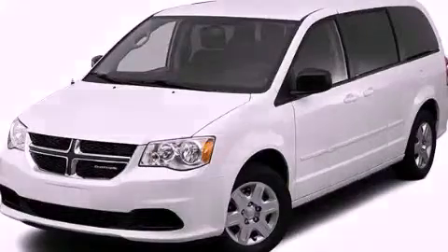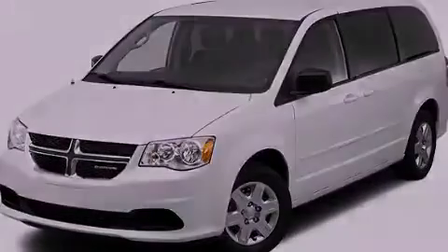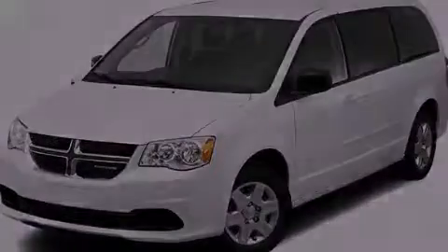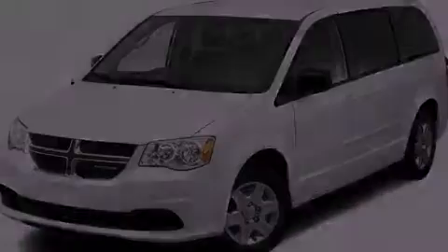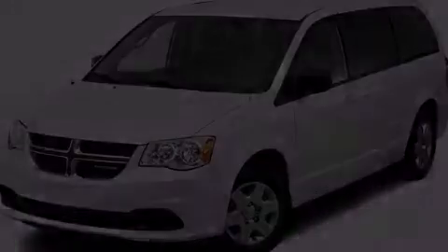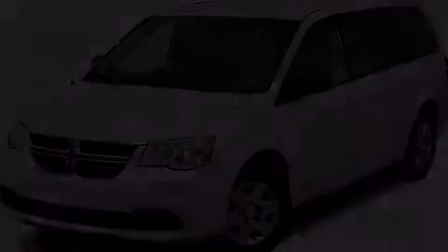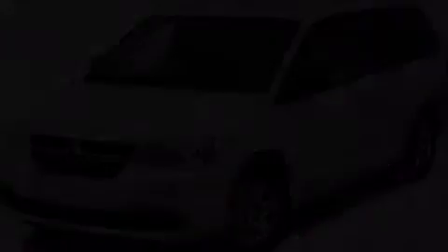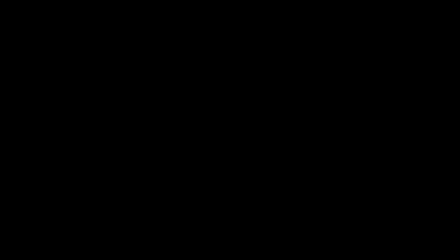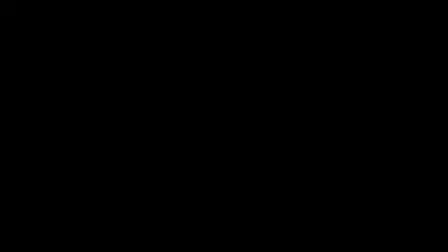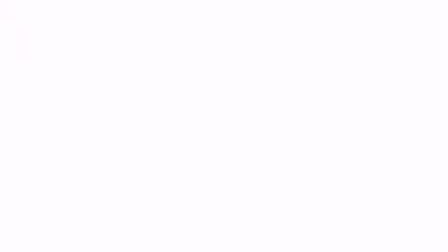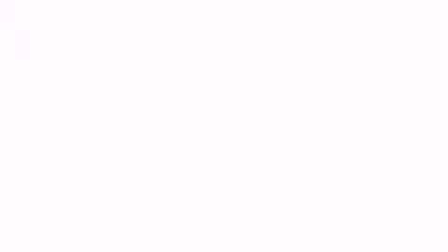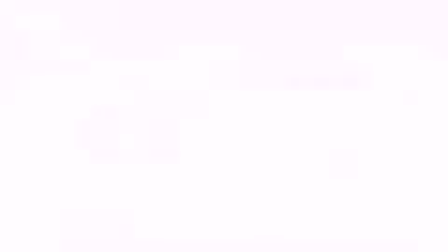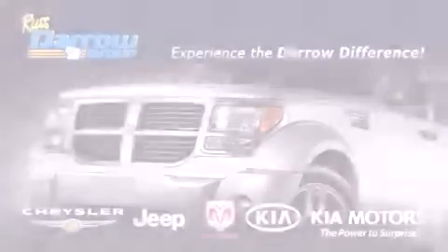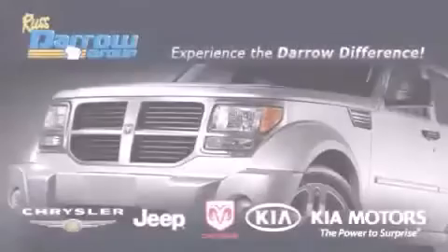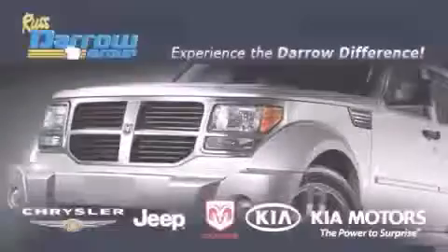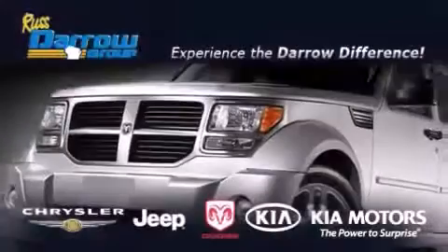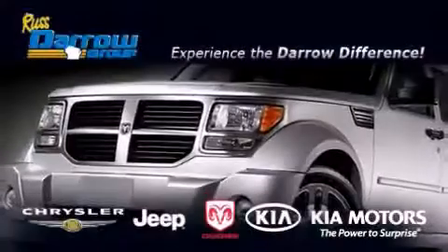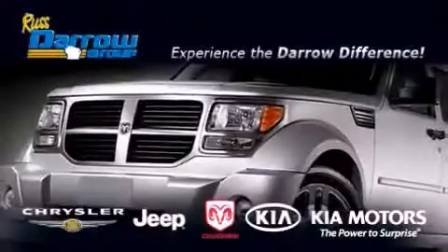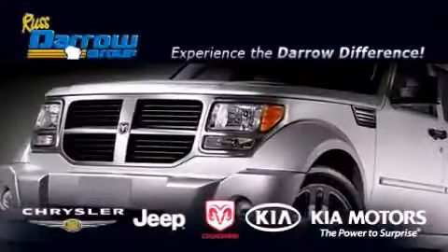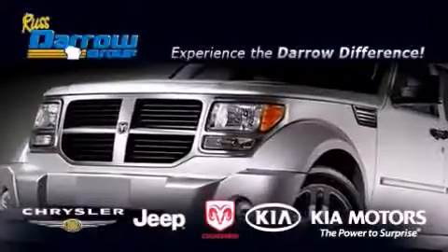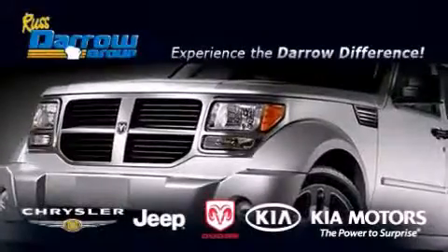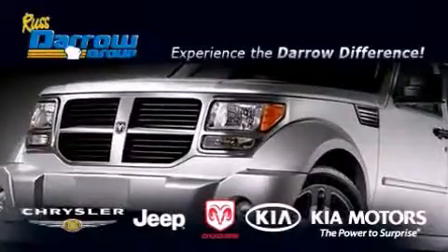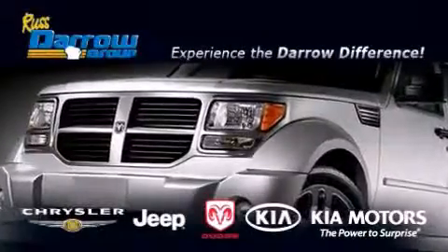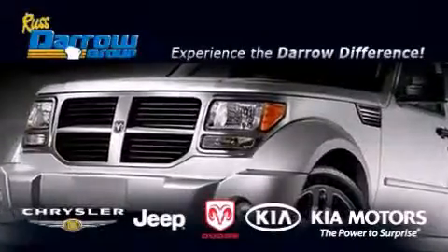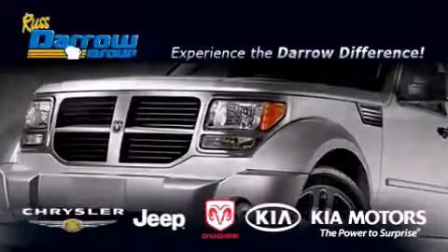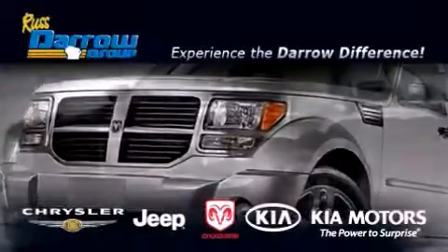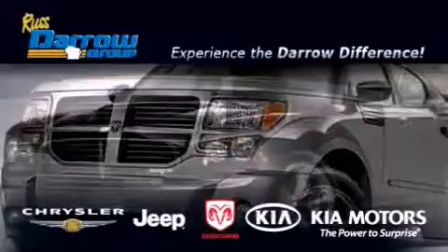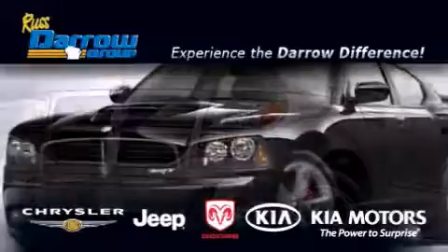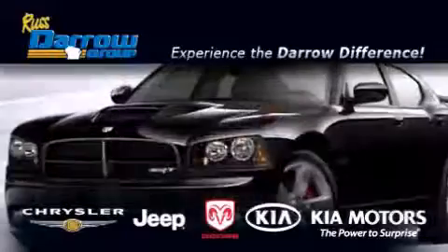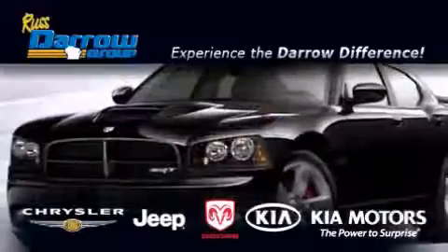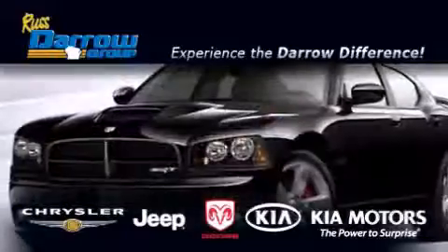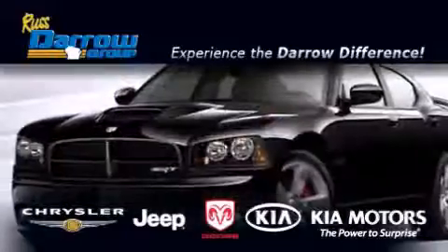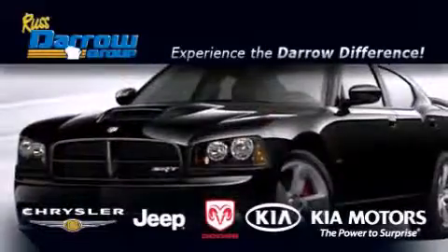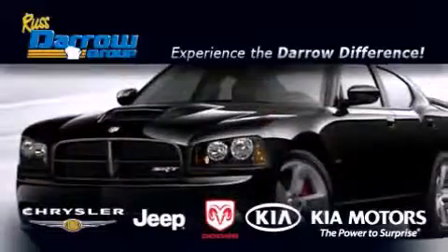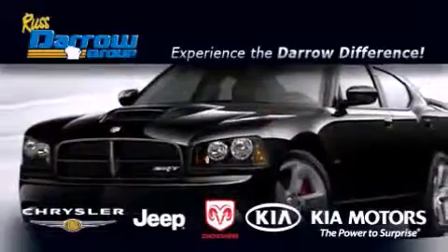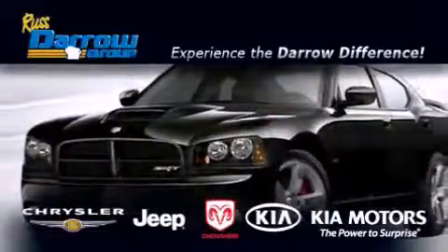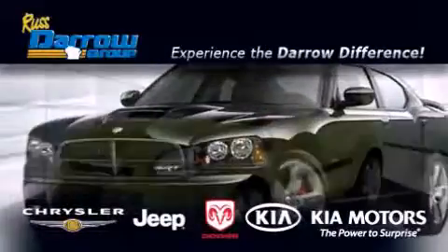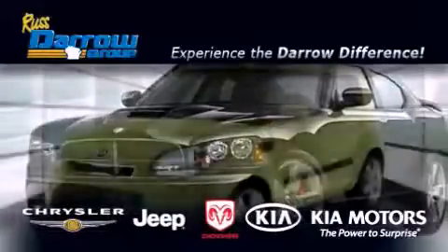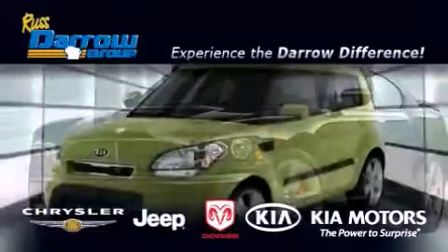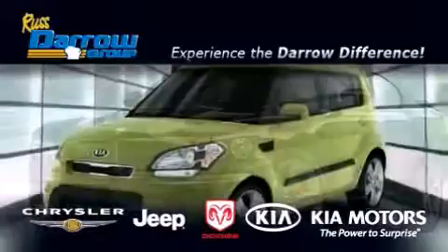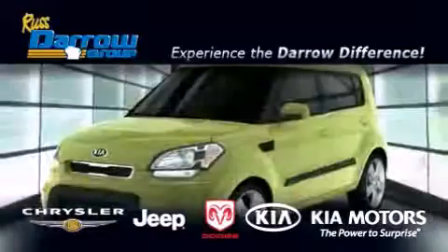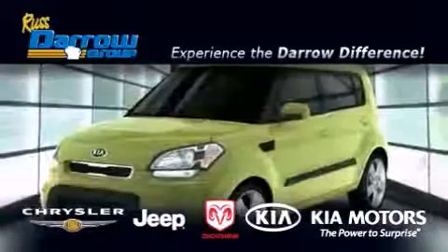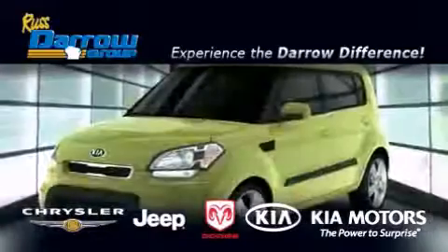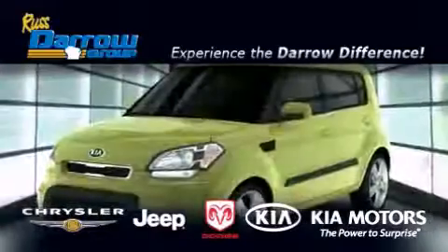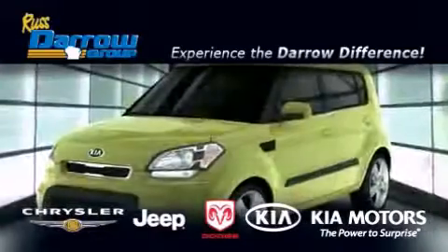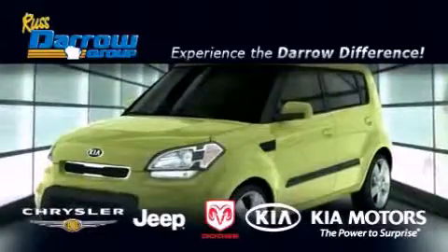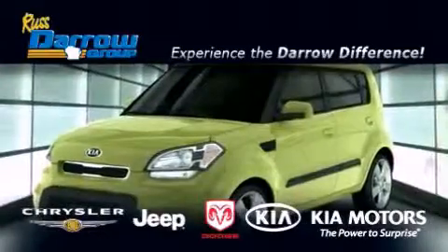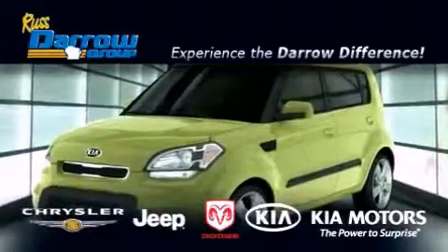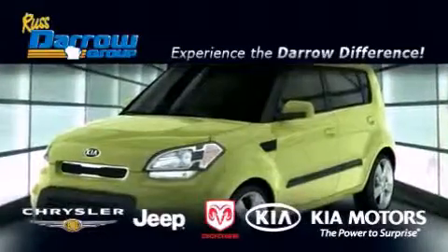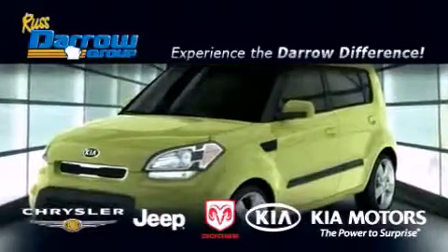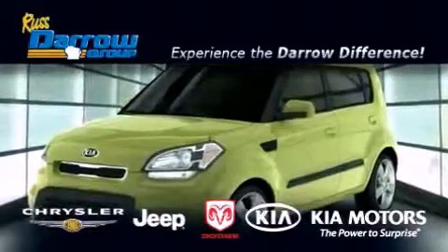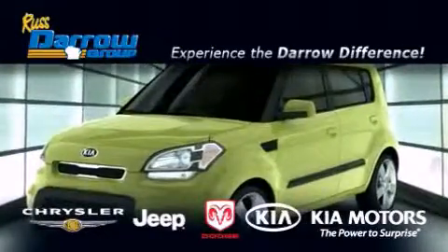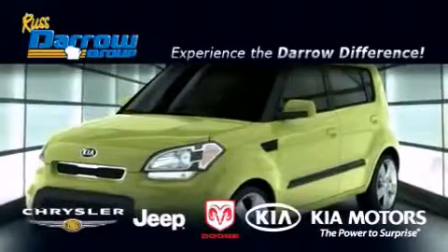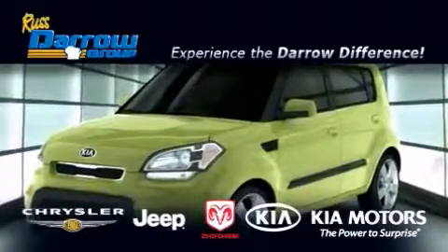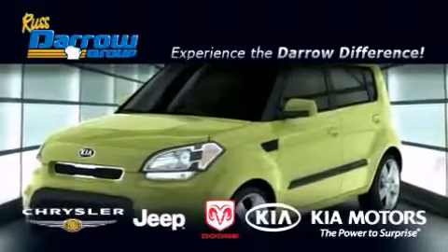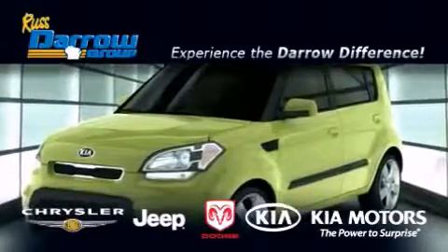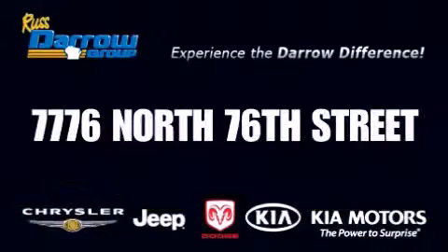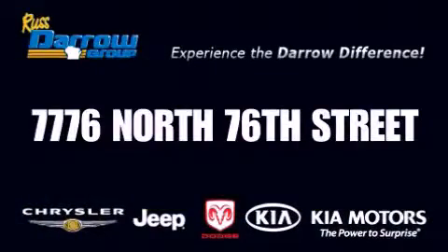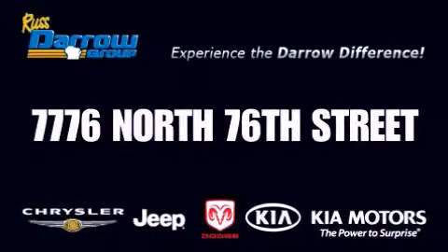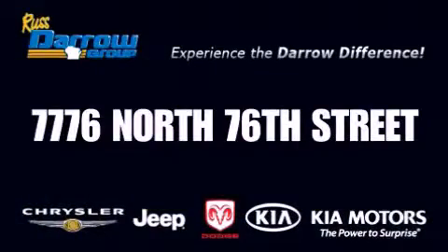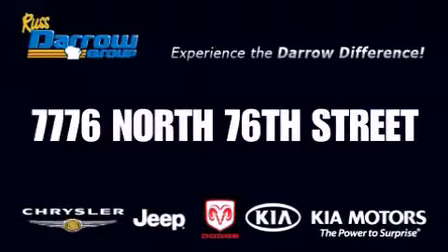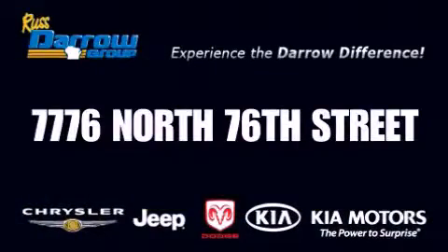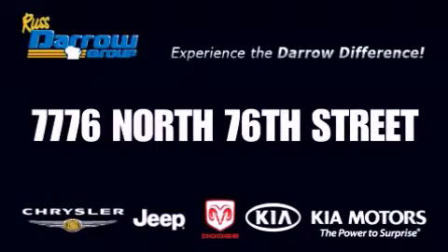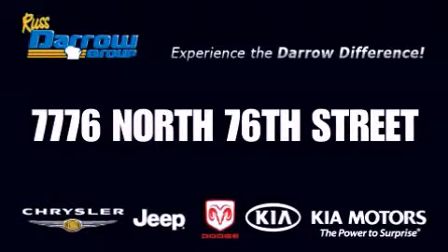Get the Darrow difference today, only at Russ Darrow Chrysler Jeep Dodge Kia Milwaukee. Russ Darrow.